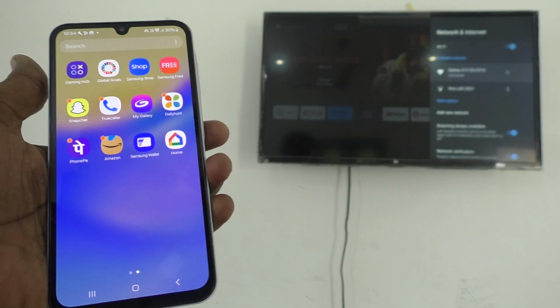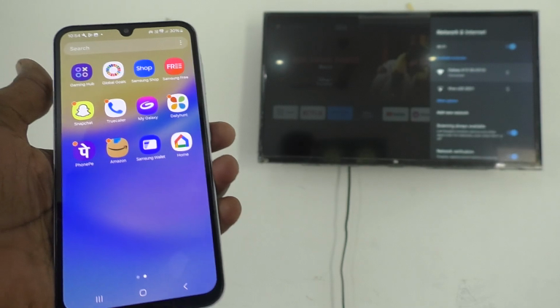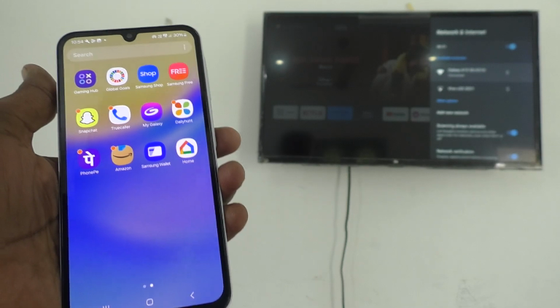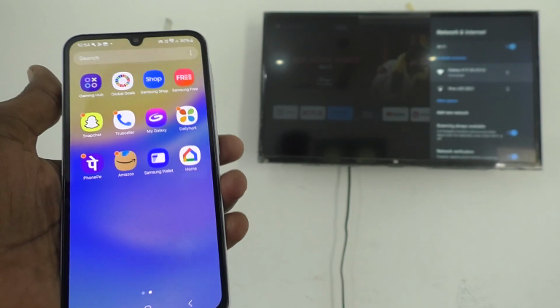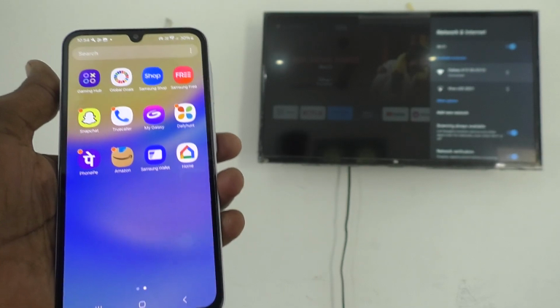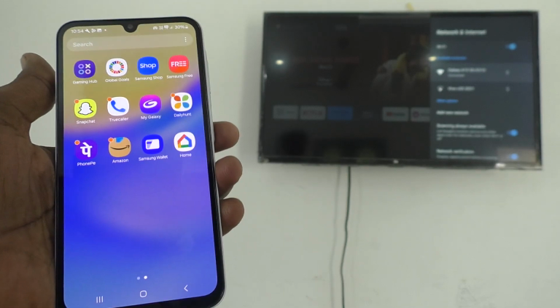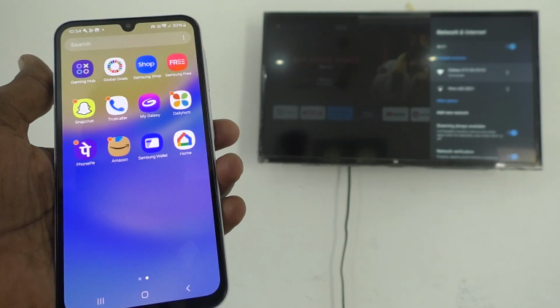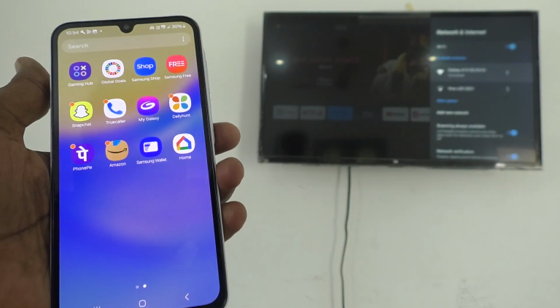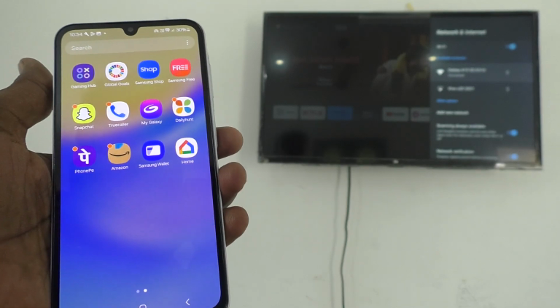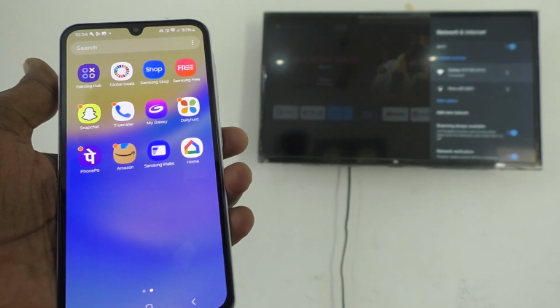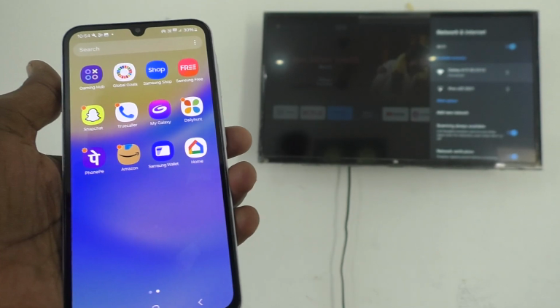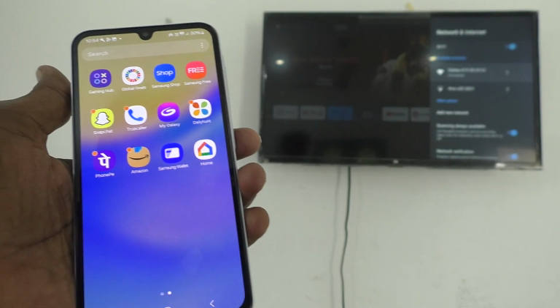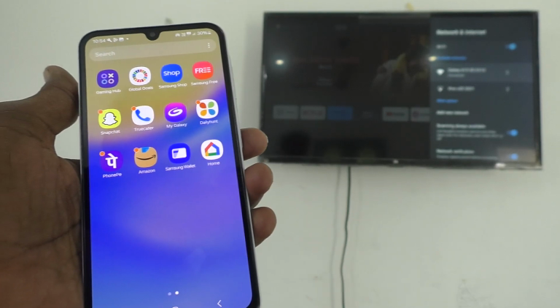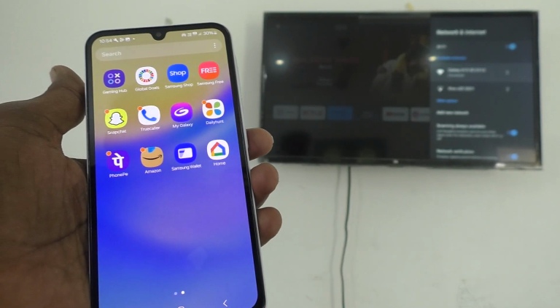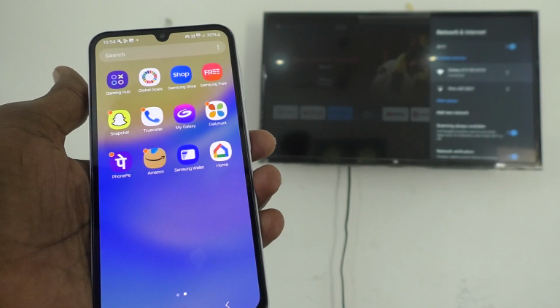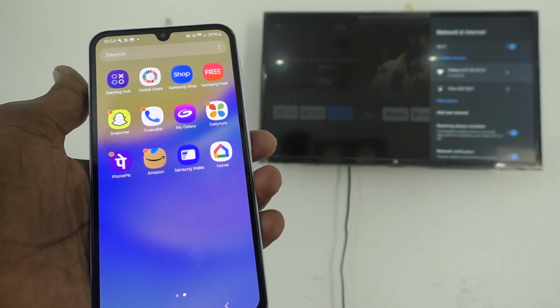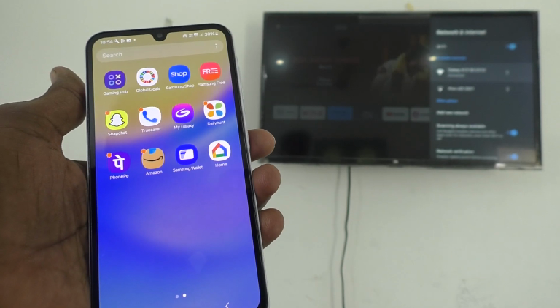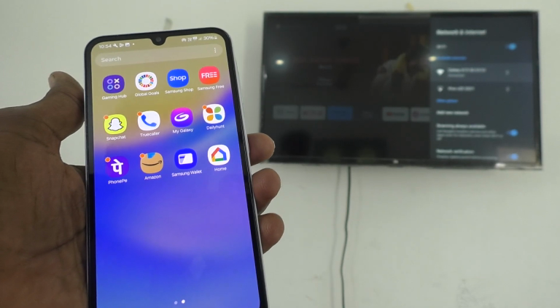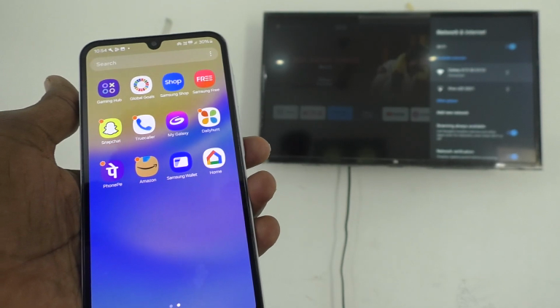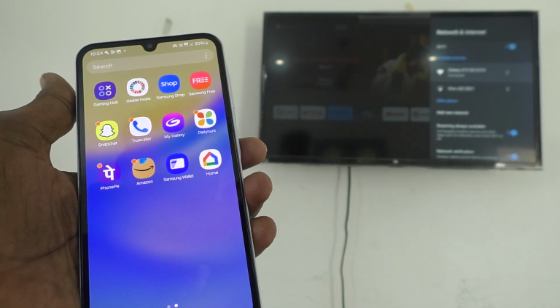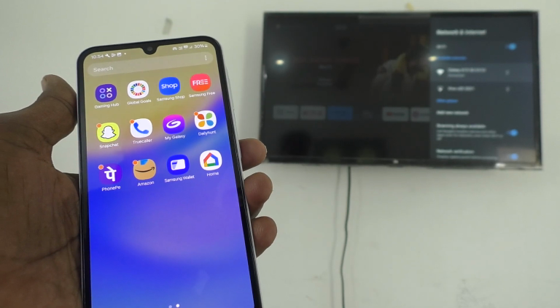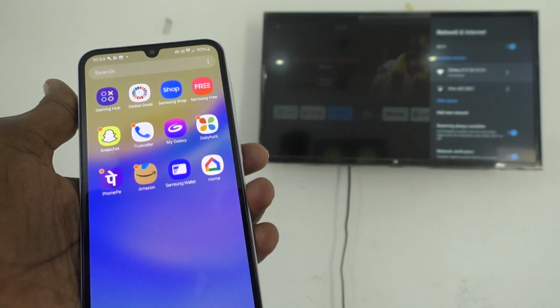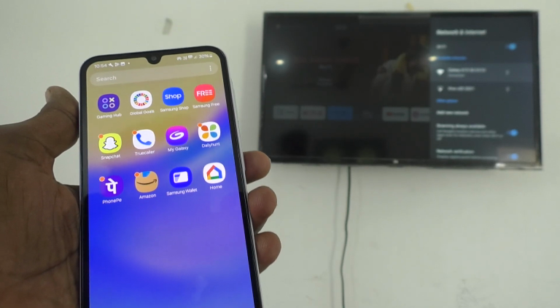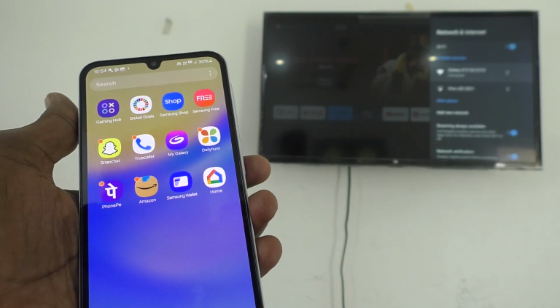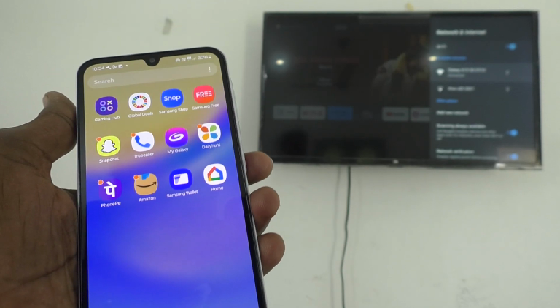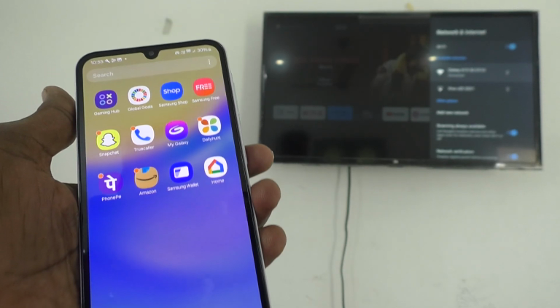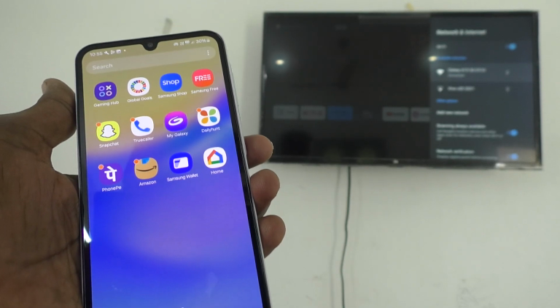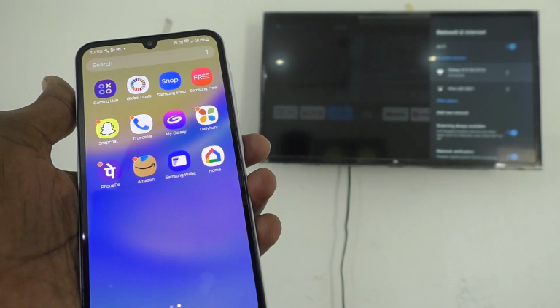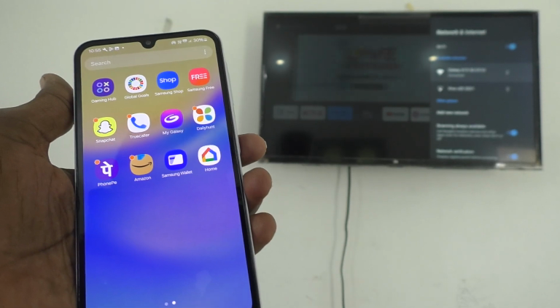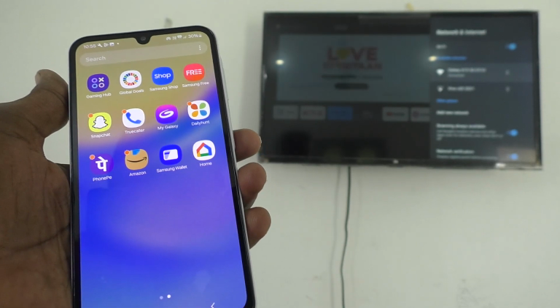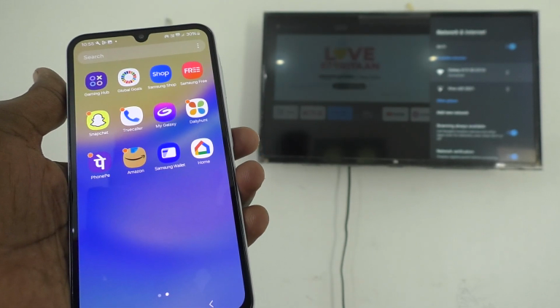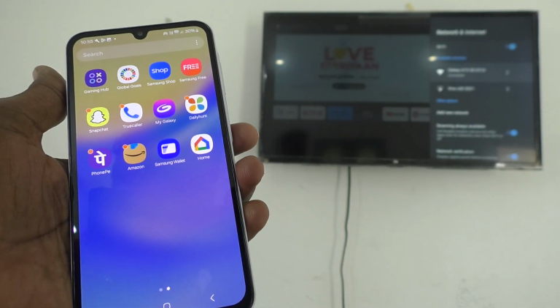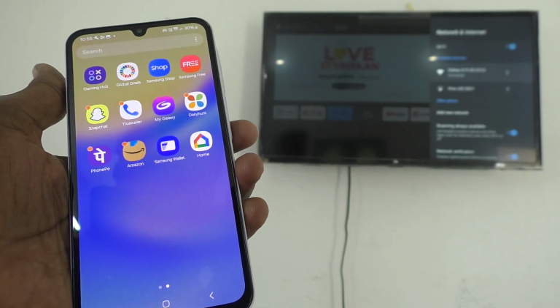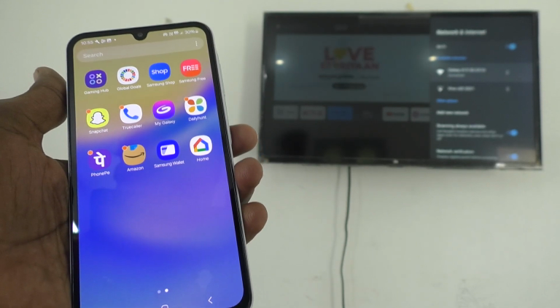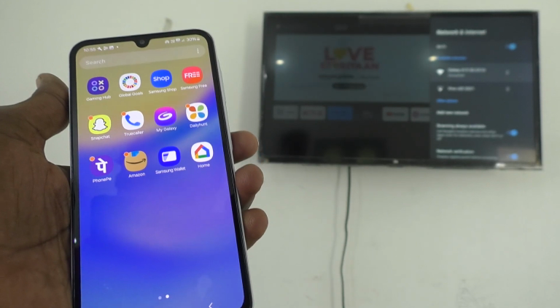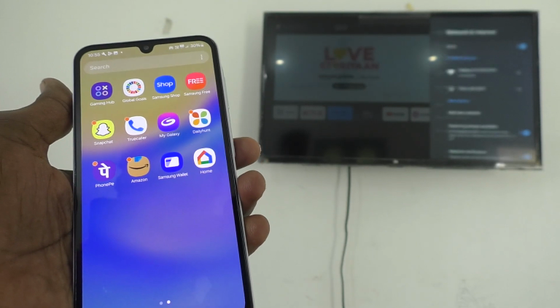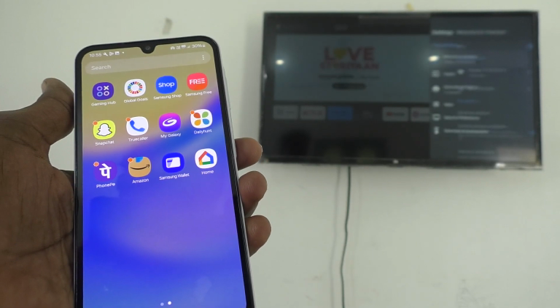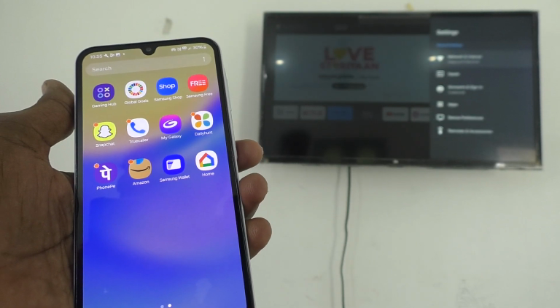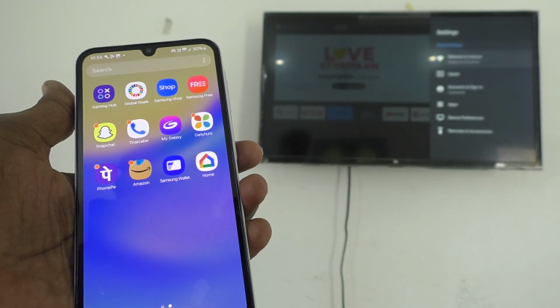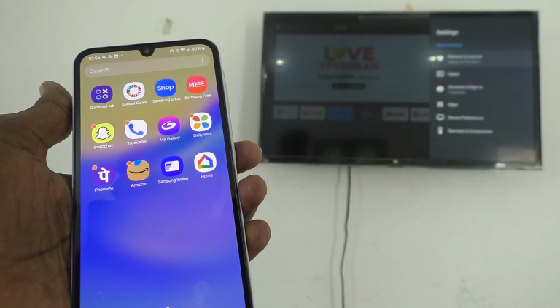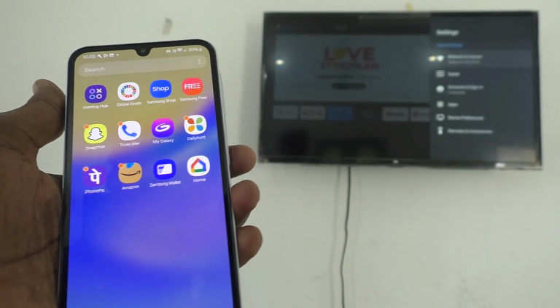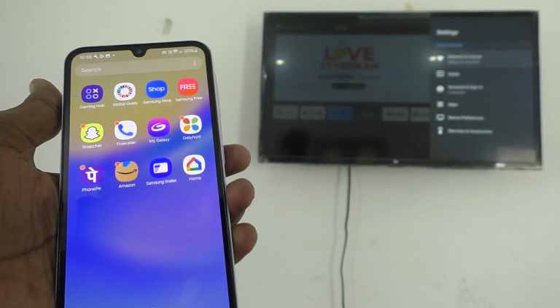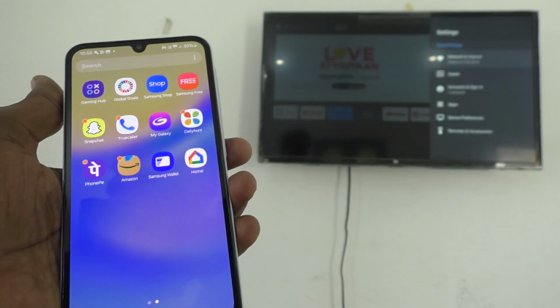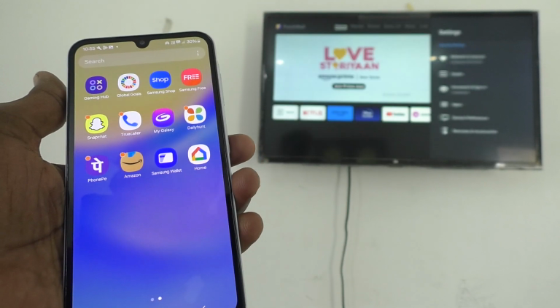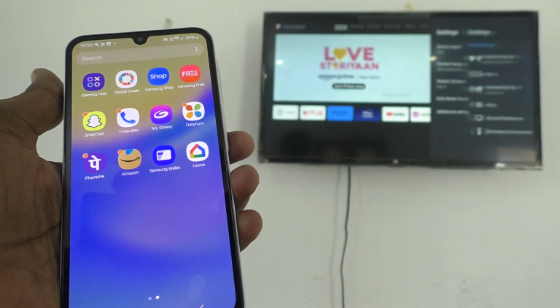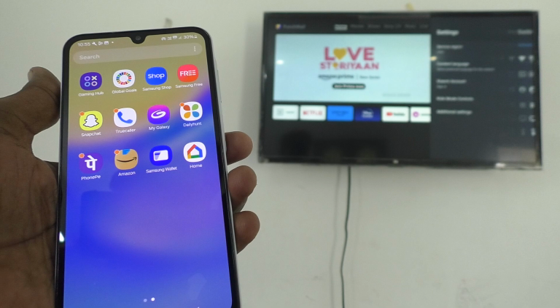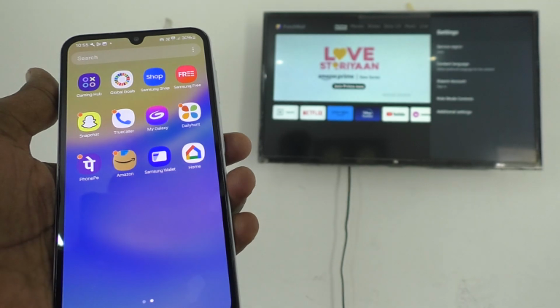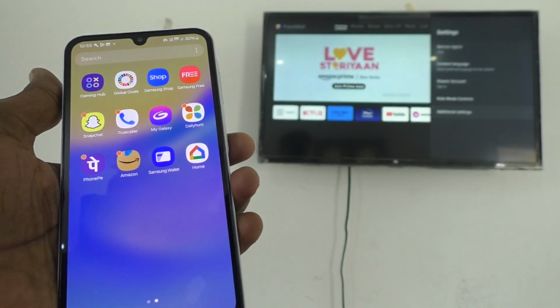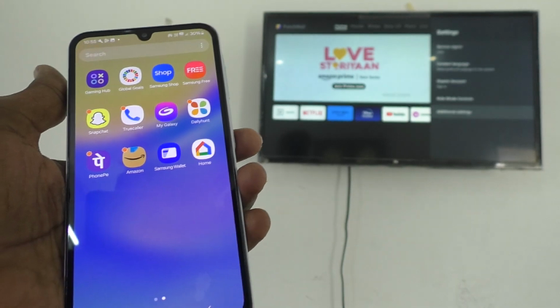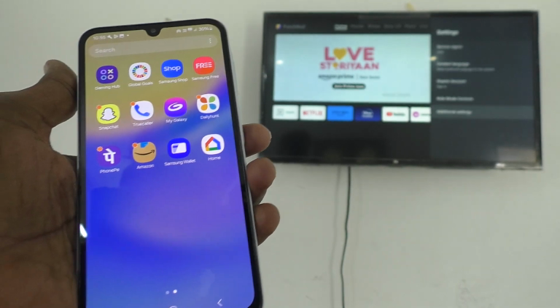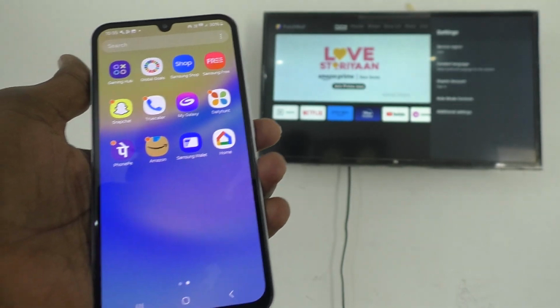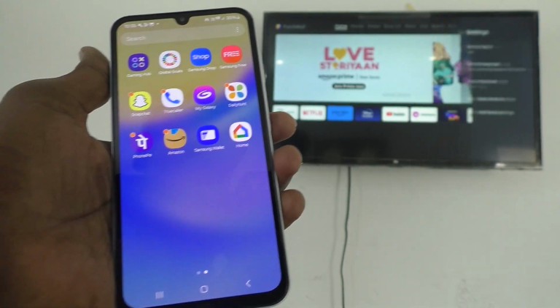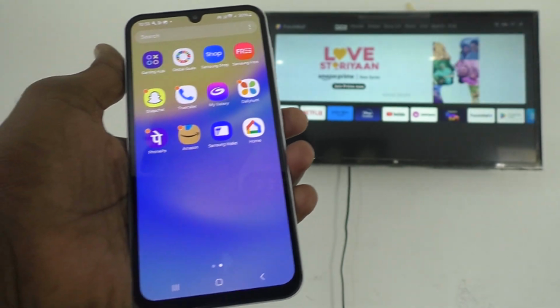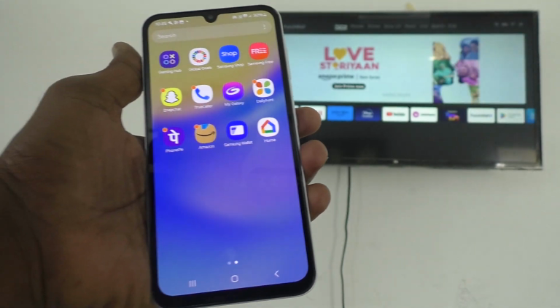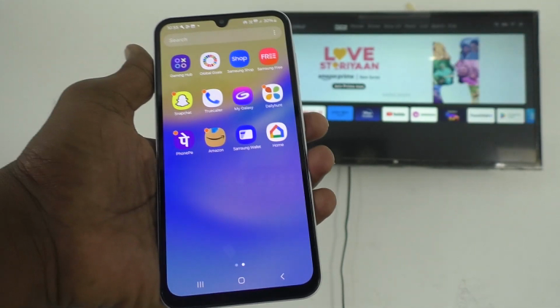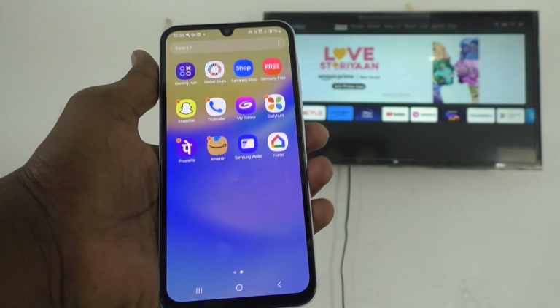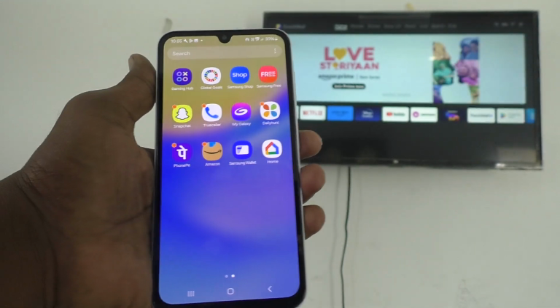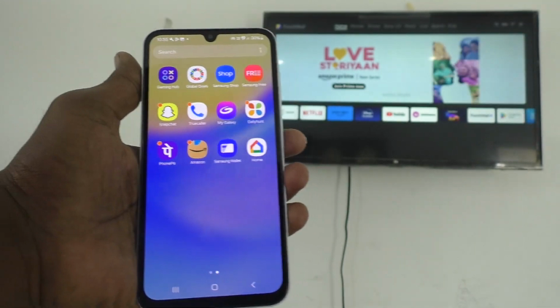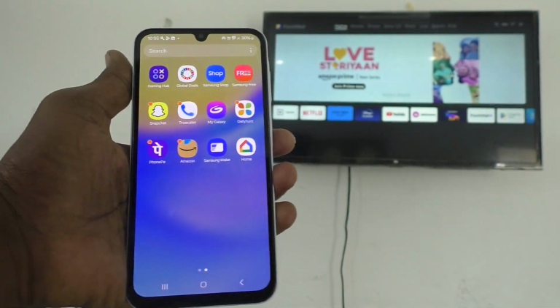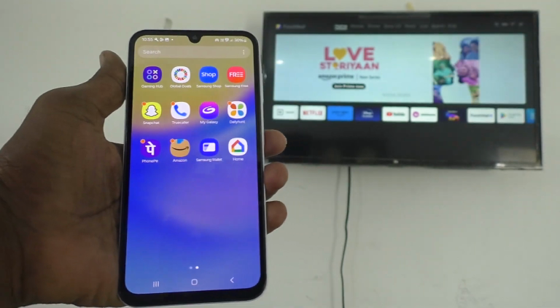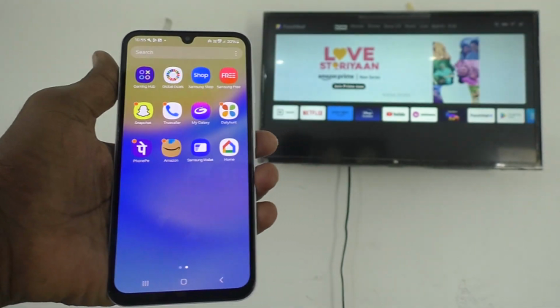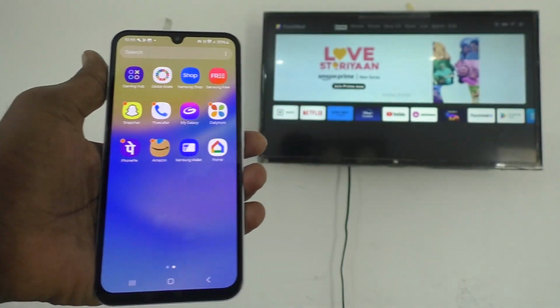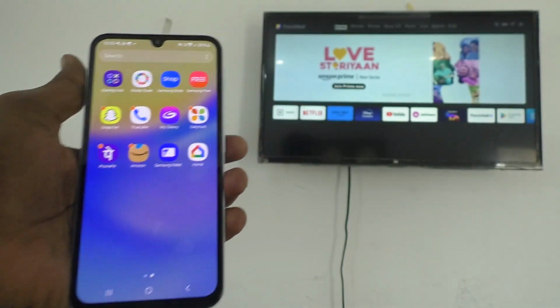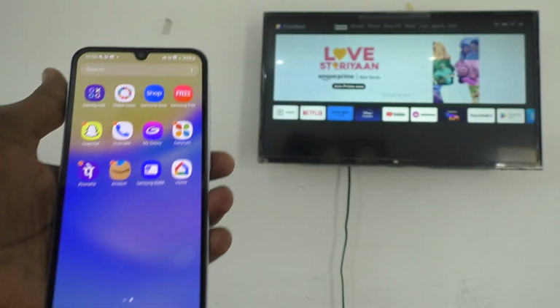So from the phone itself you can stop mirroring using the Google Home app, or from your TV use the TV remote and go back, and screen mirroring will be stopped. That's all, friends — thanks for watching, bye!